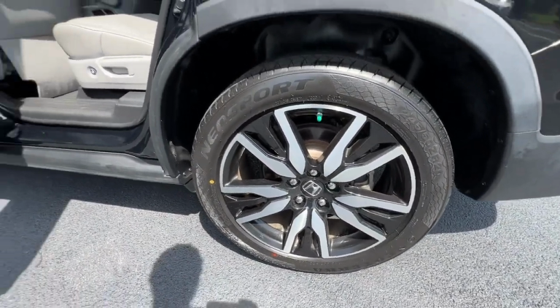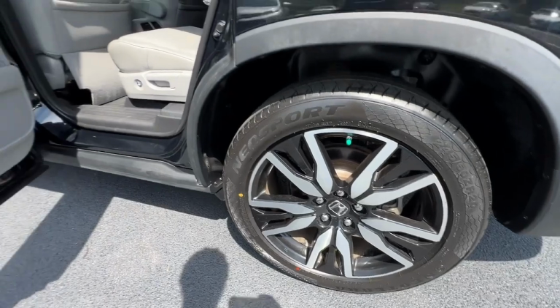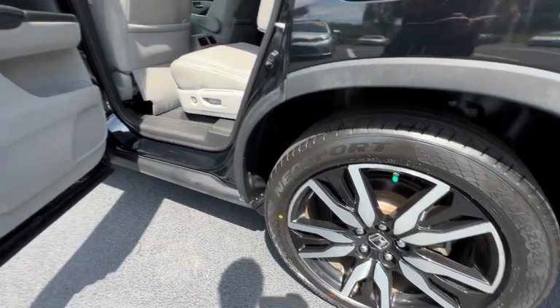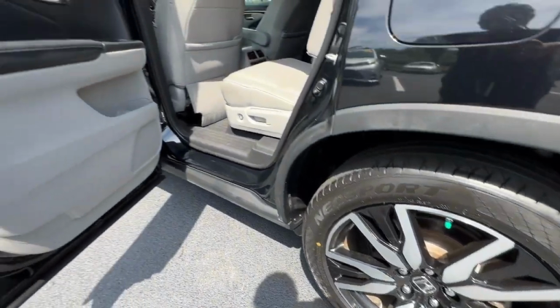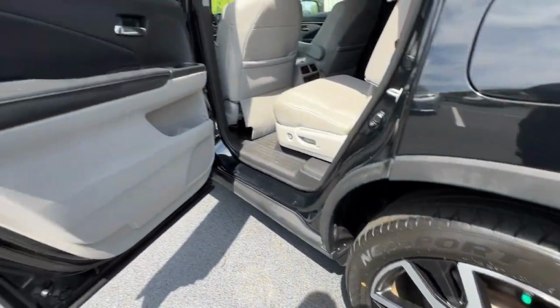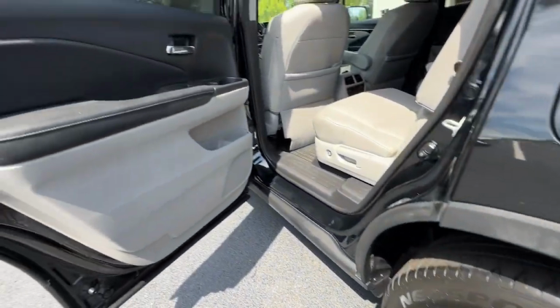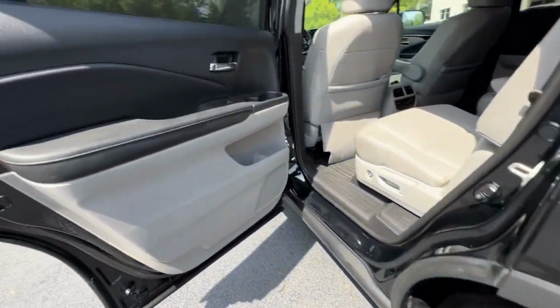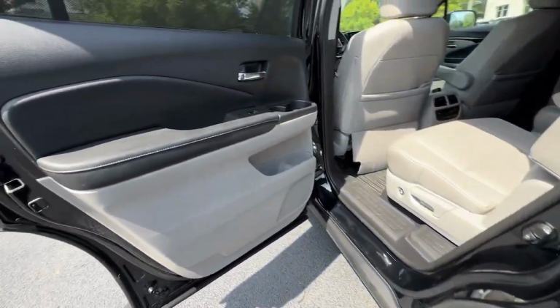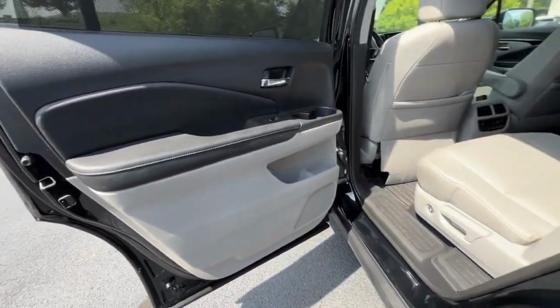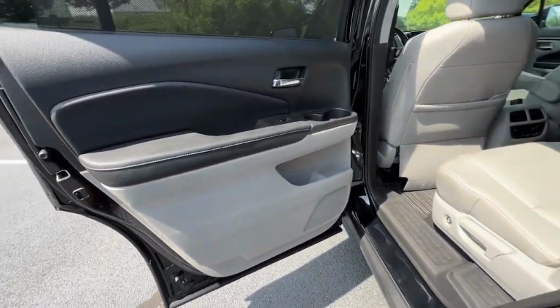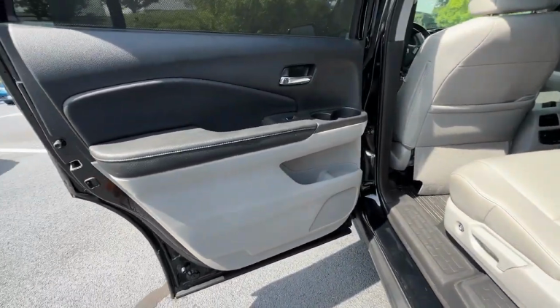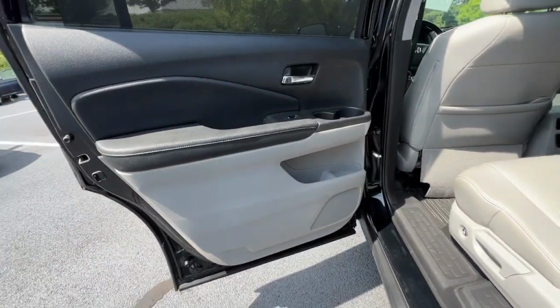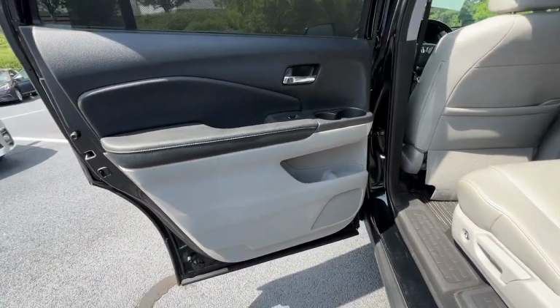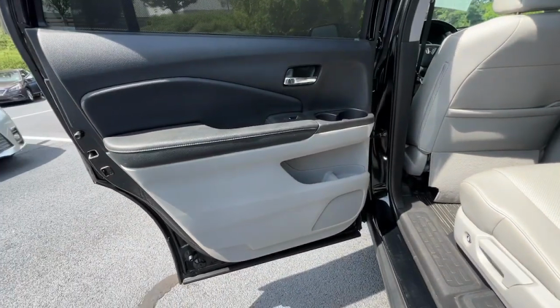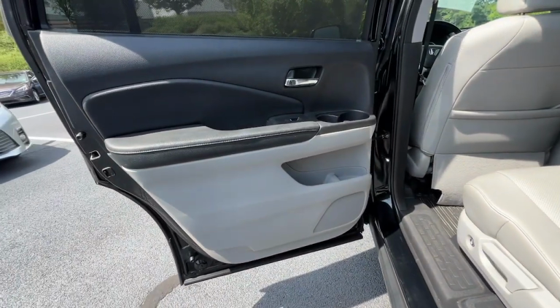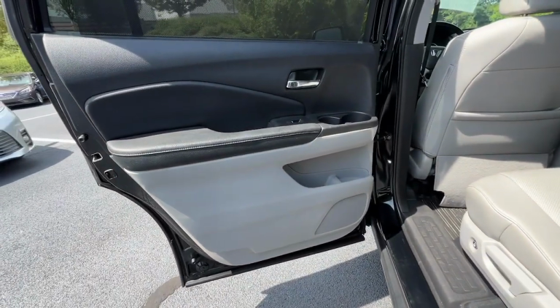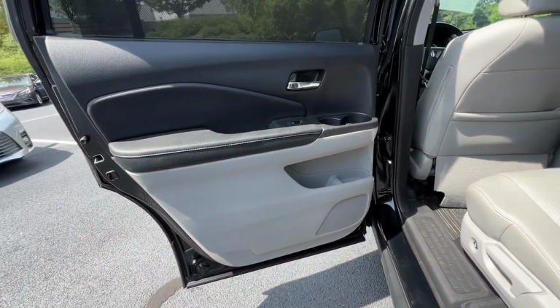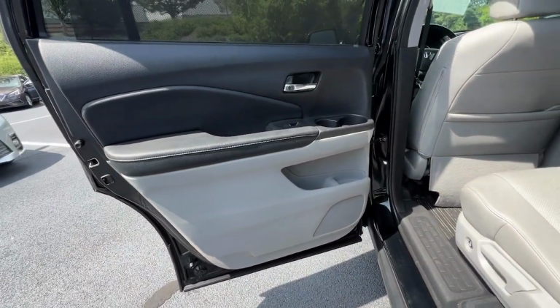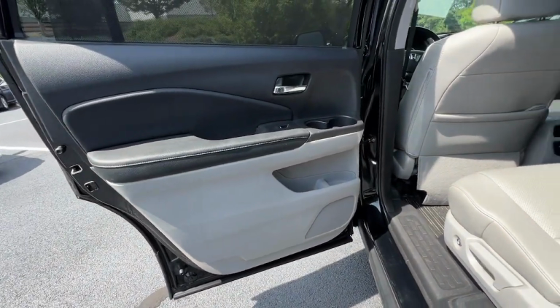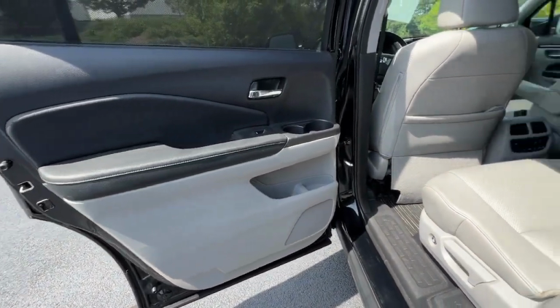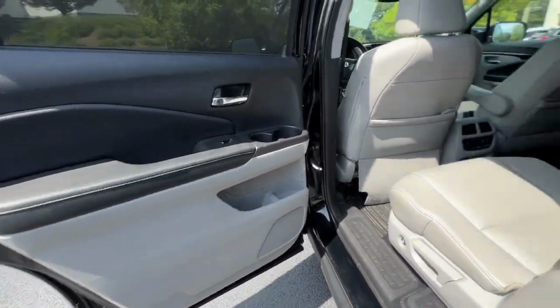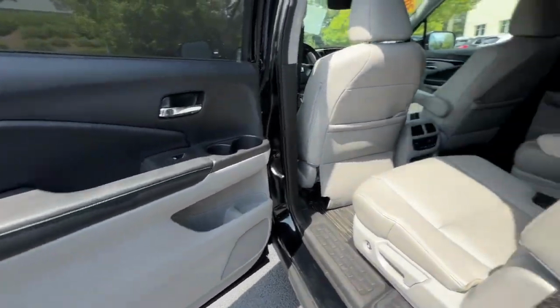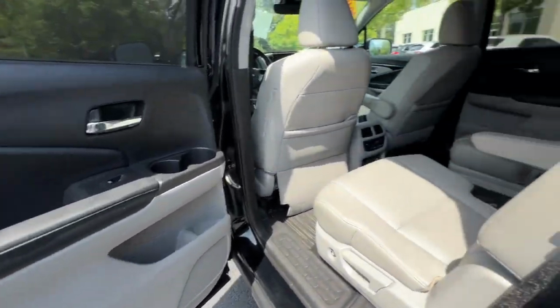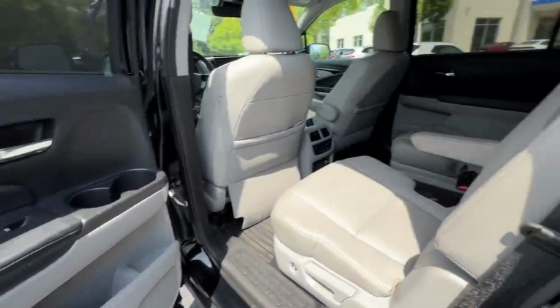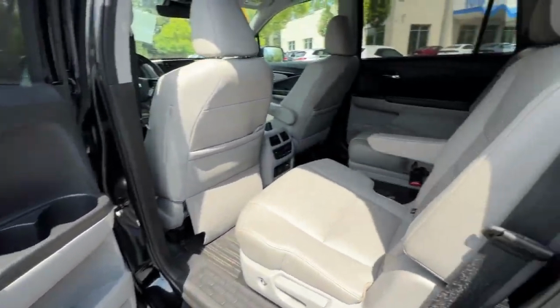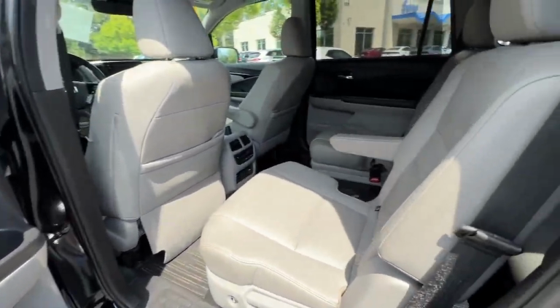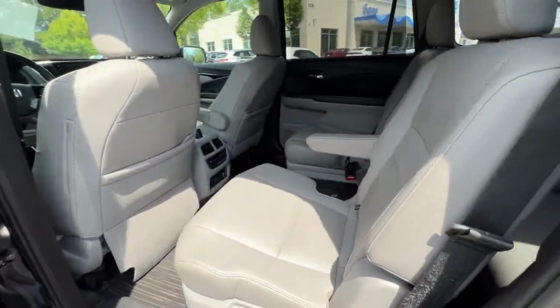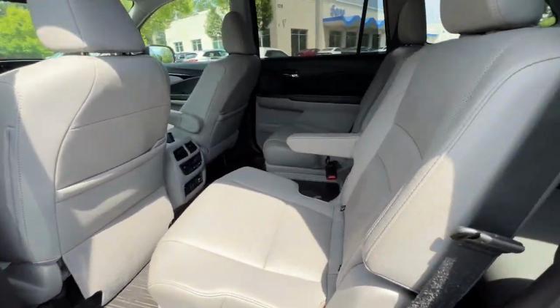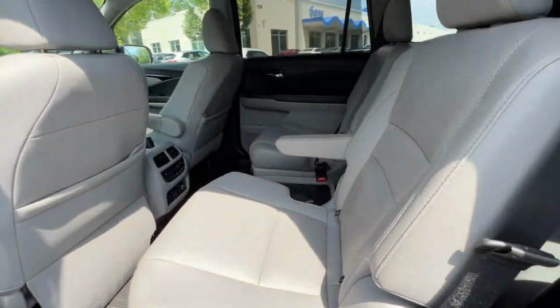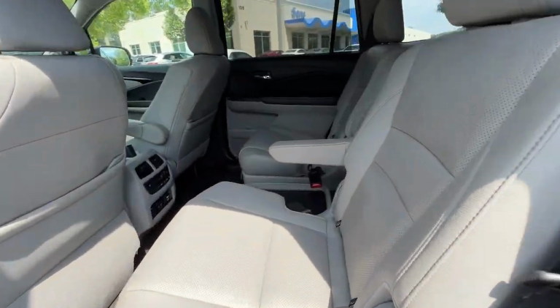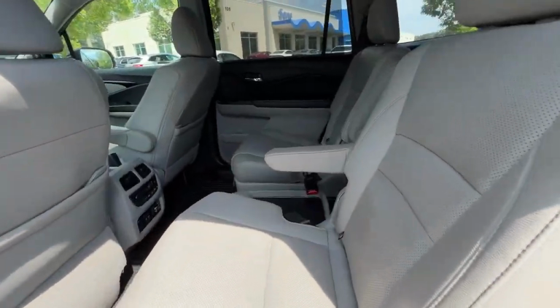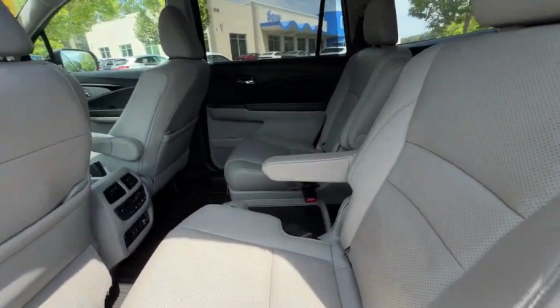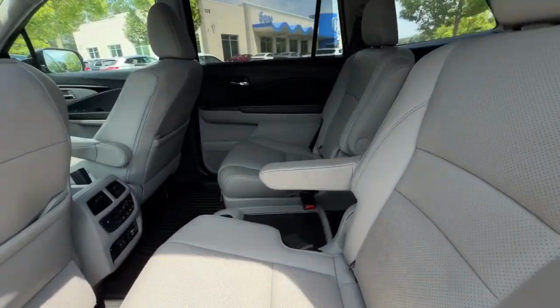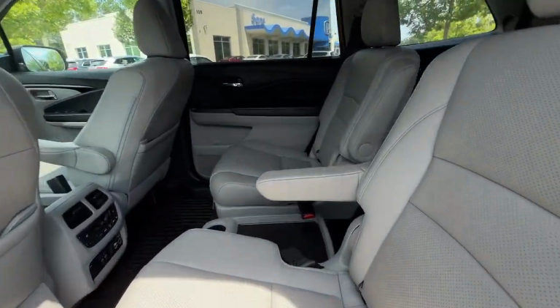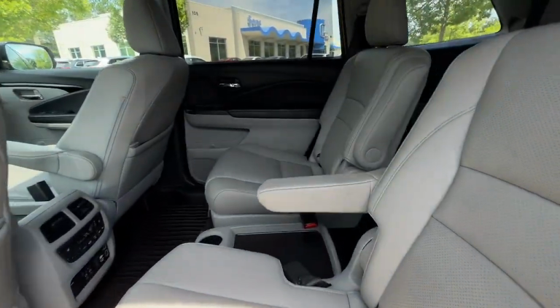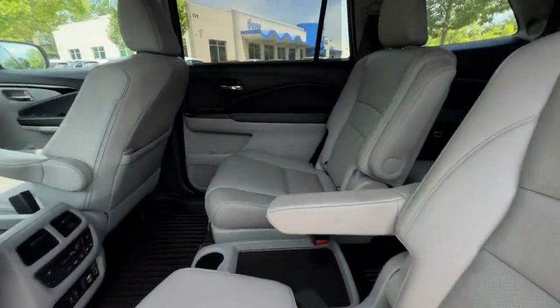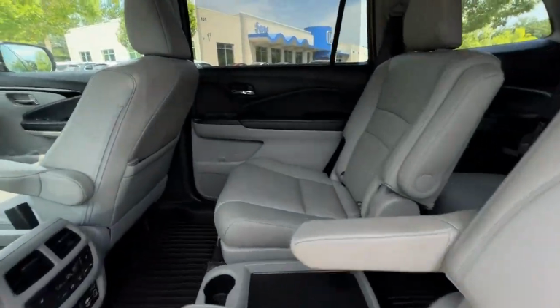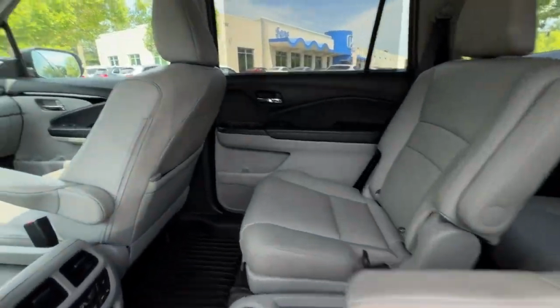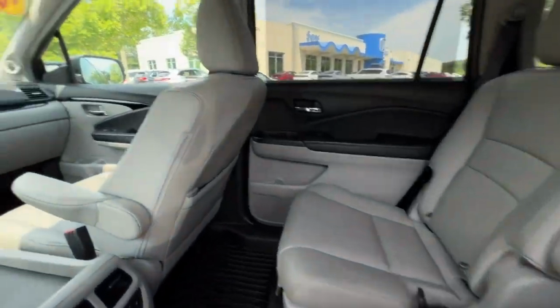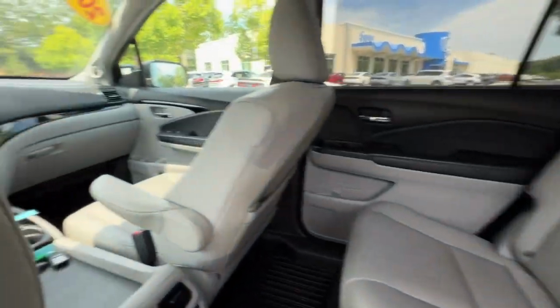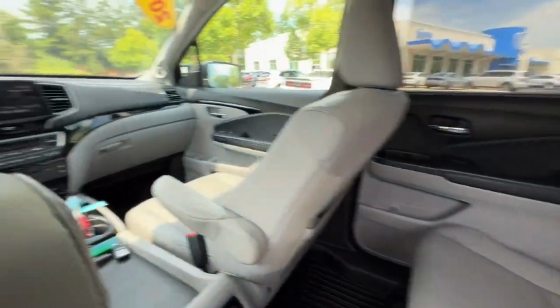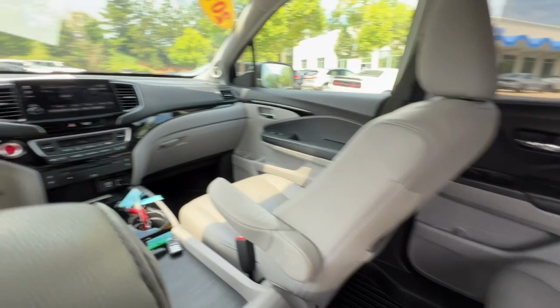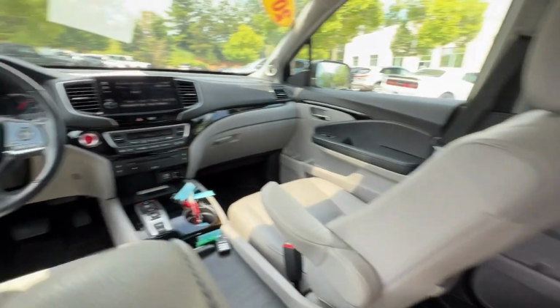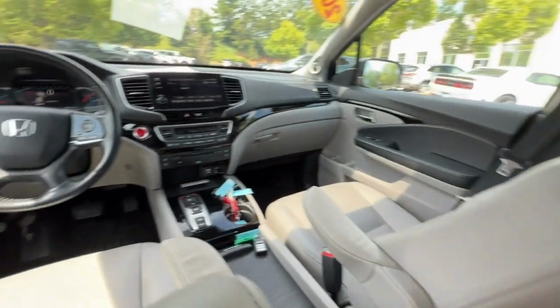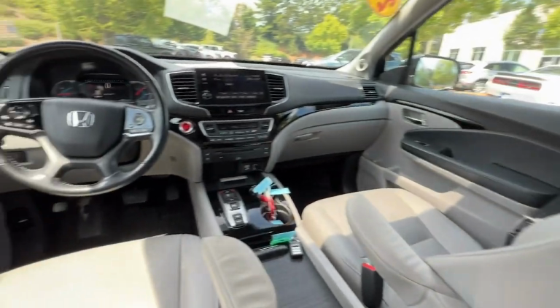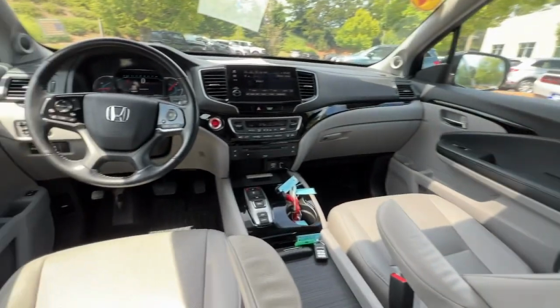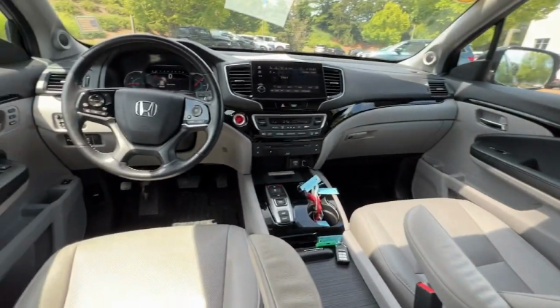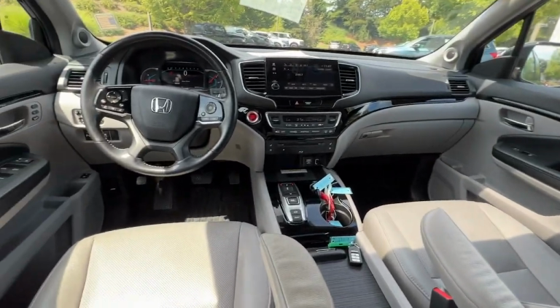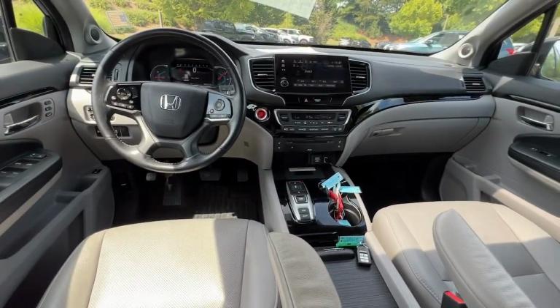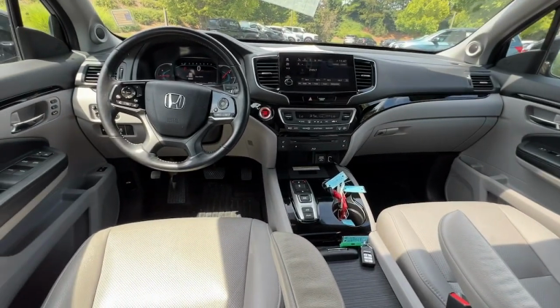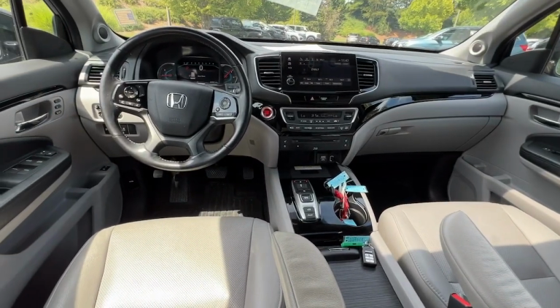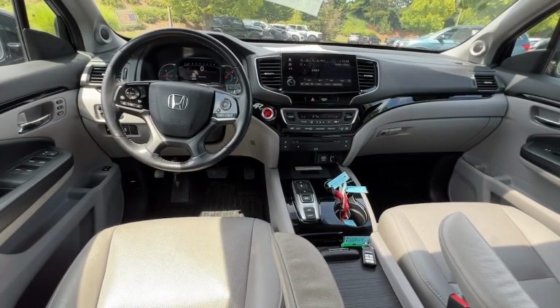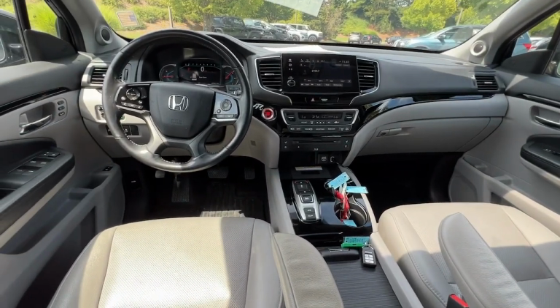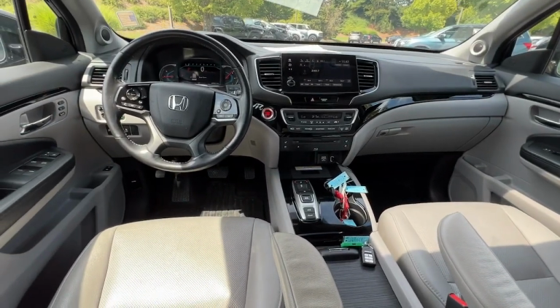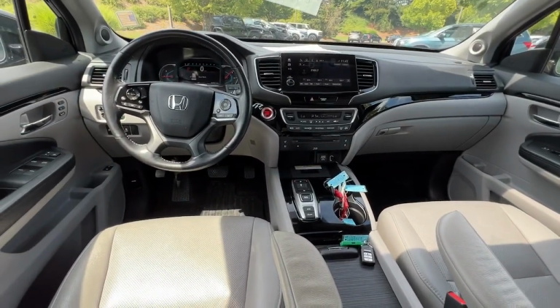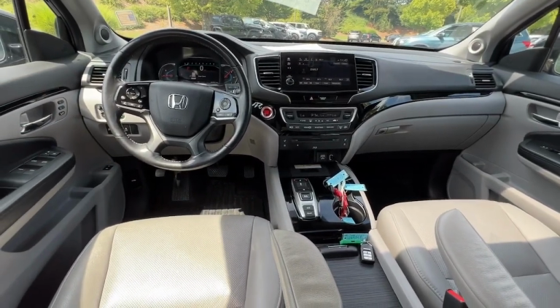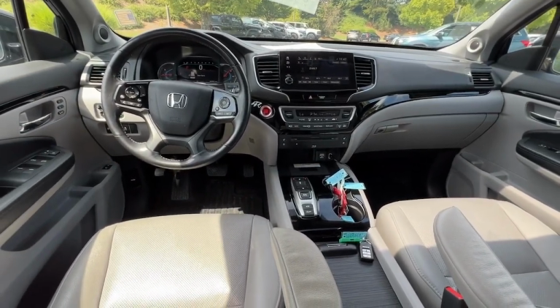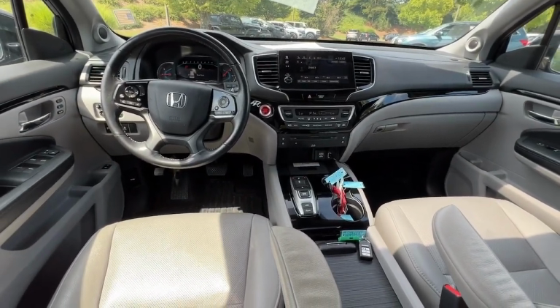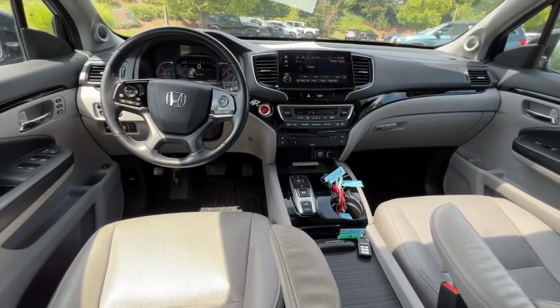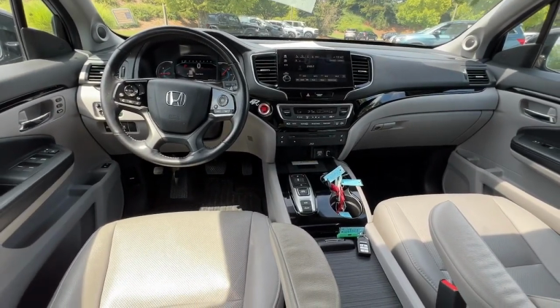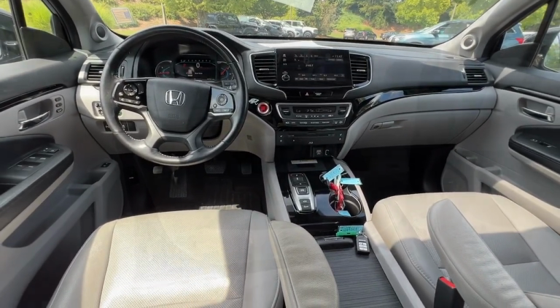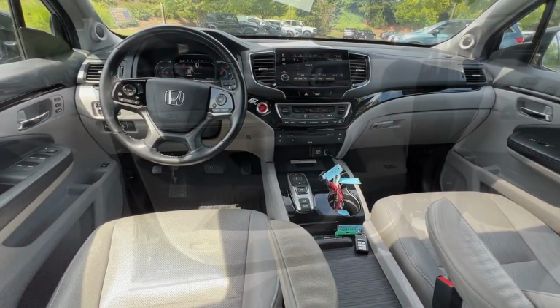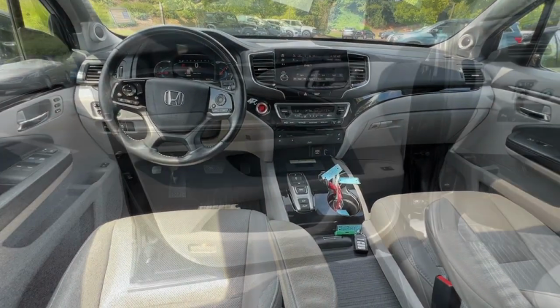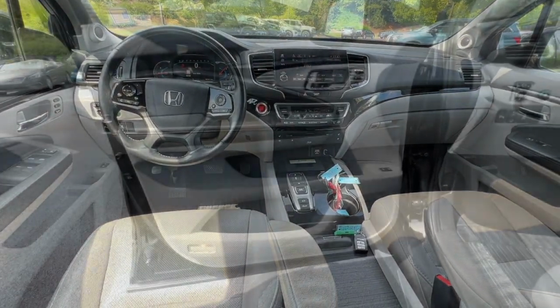Heated steering wheel, pre-collision system, lane departure warning, panoramic roof, all-wheel drive, sun/moonroof.